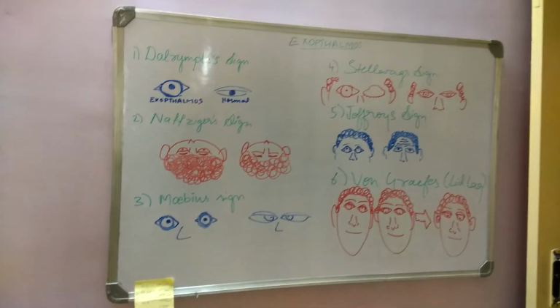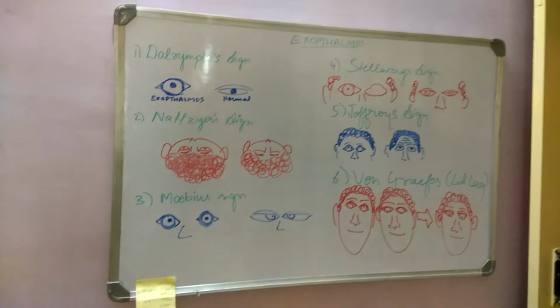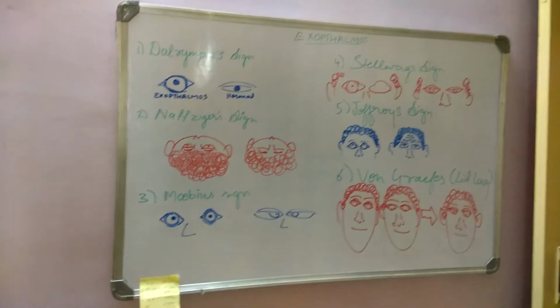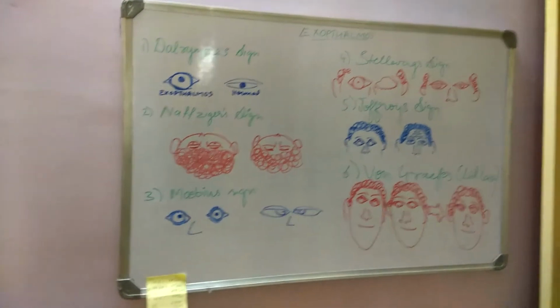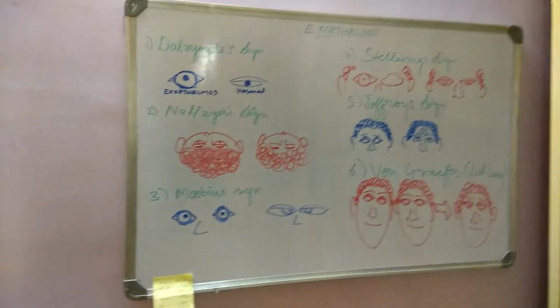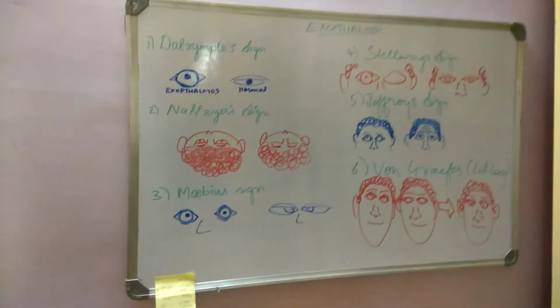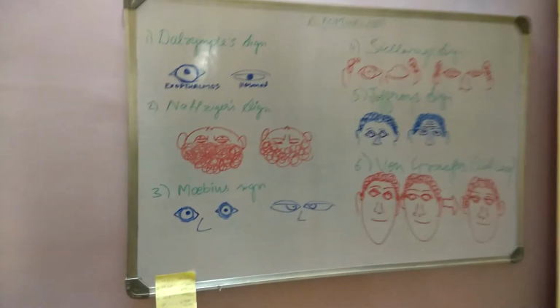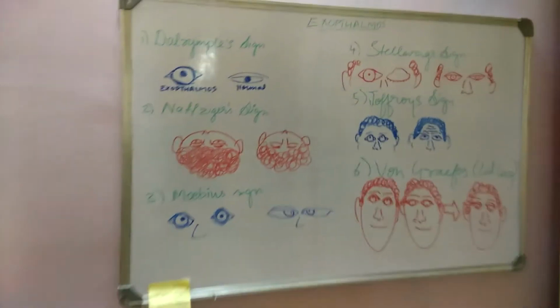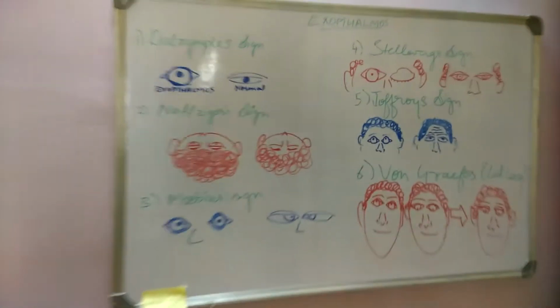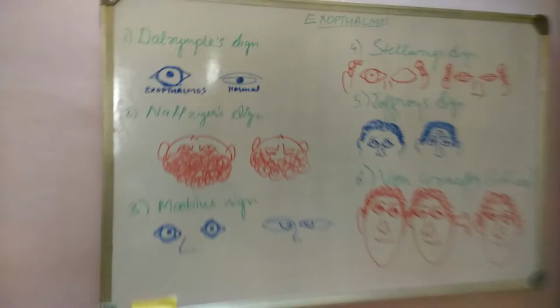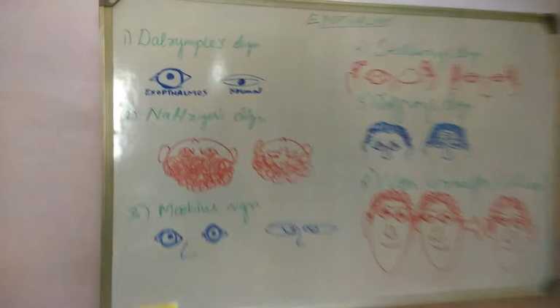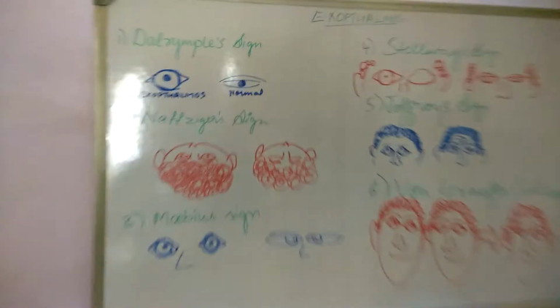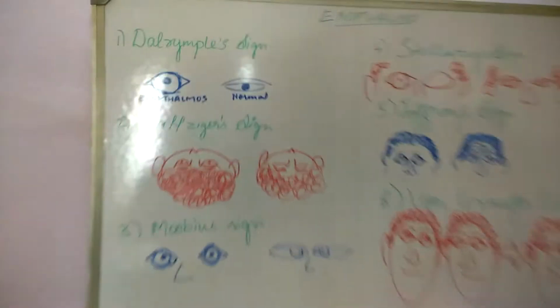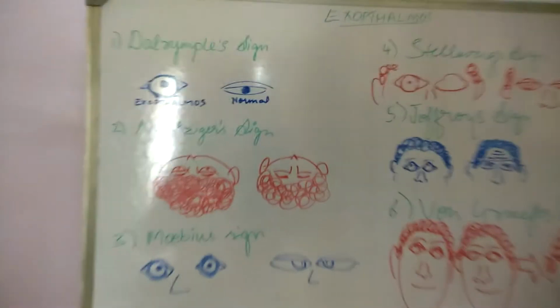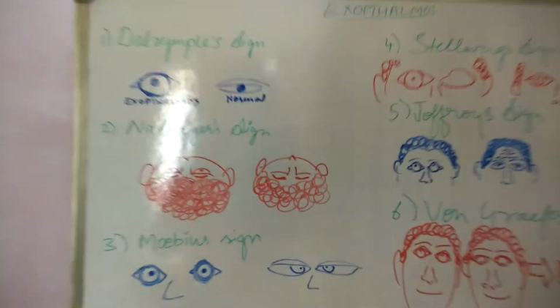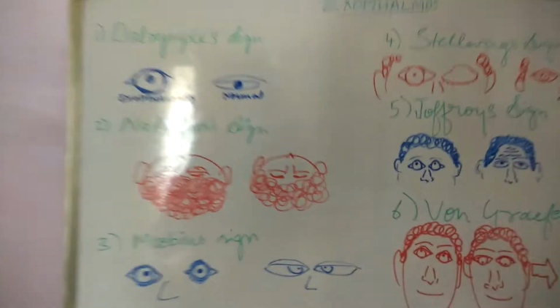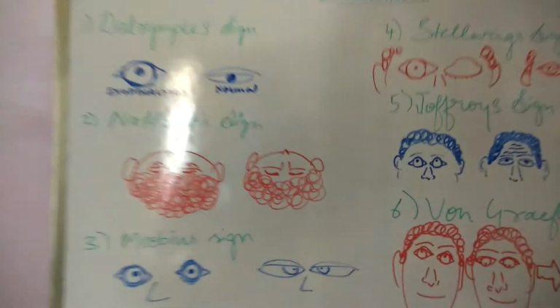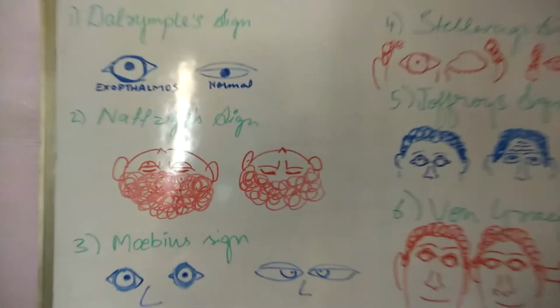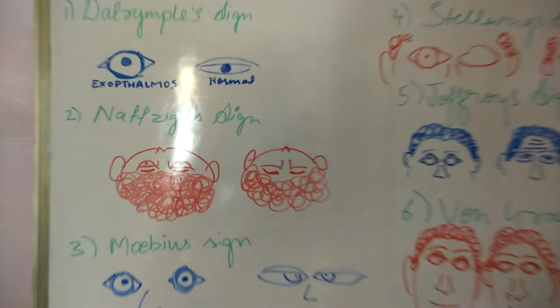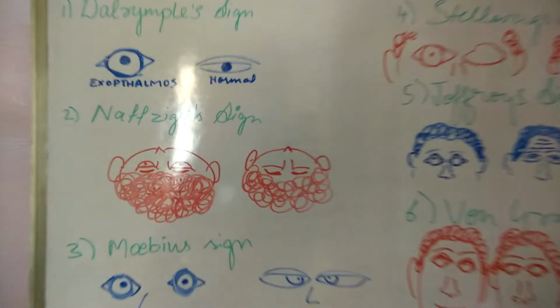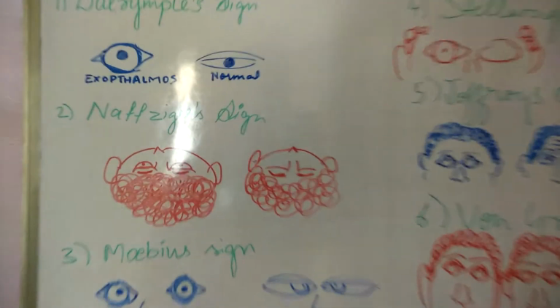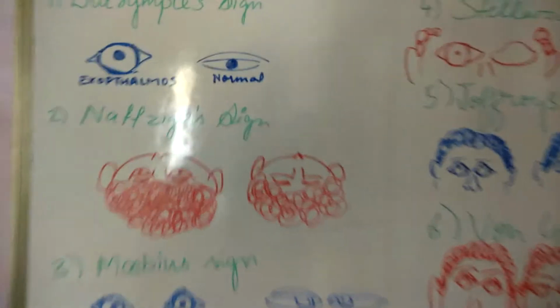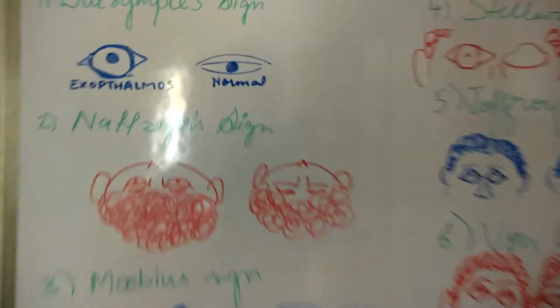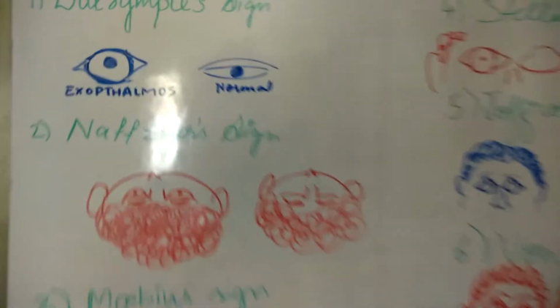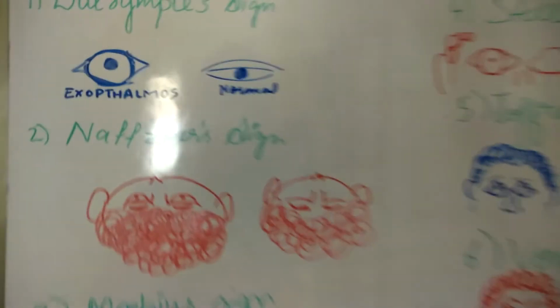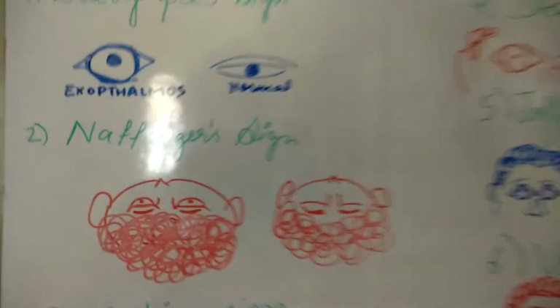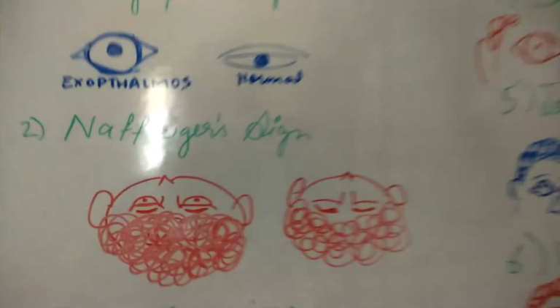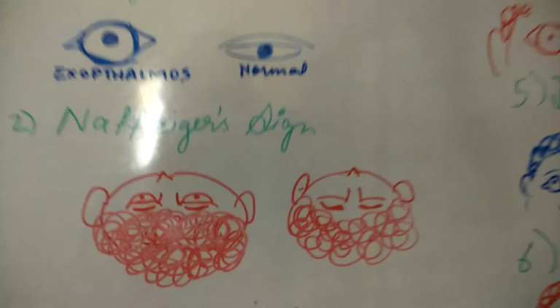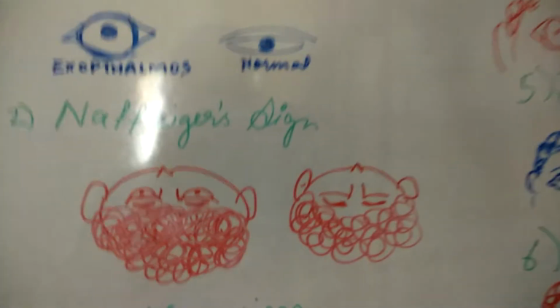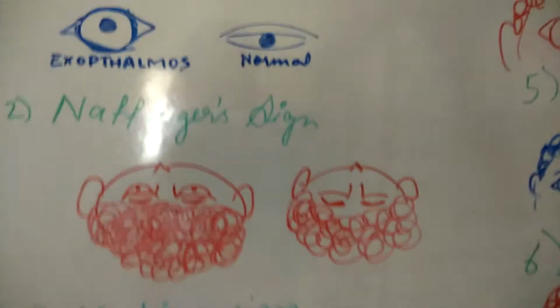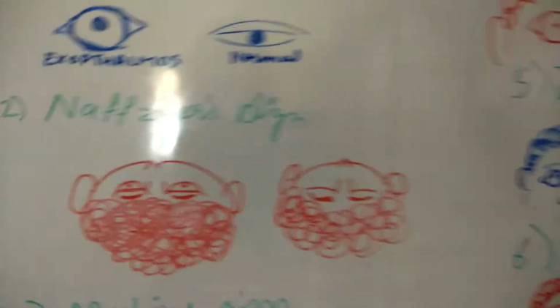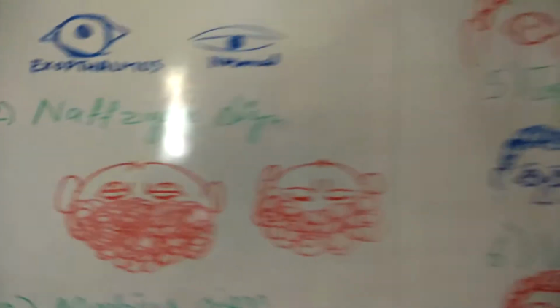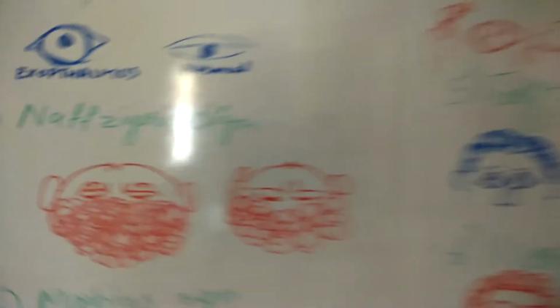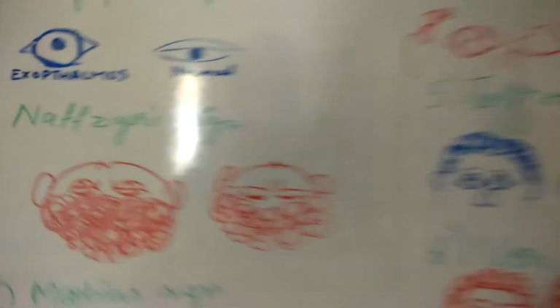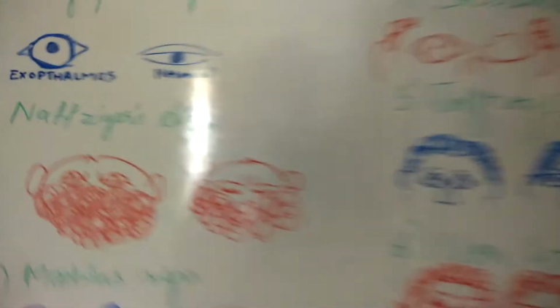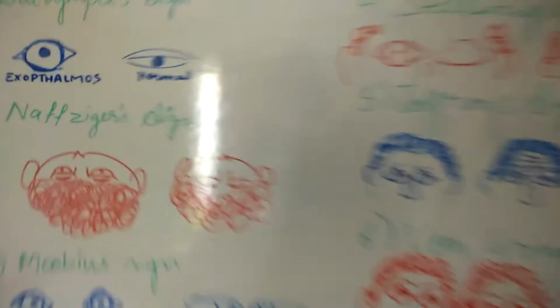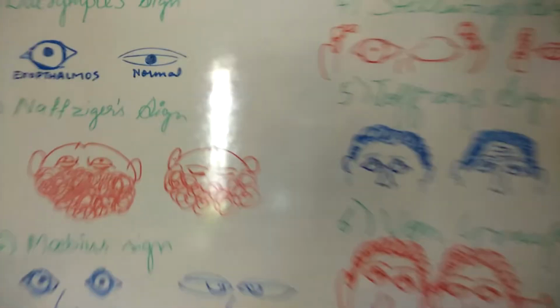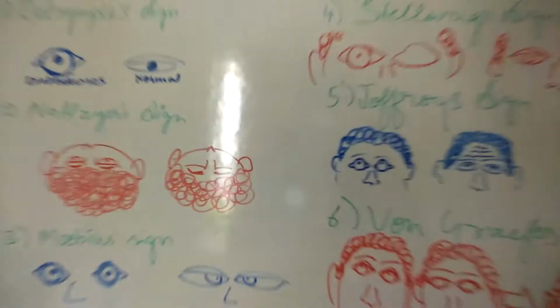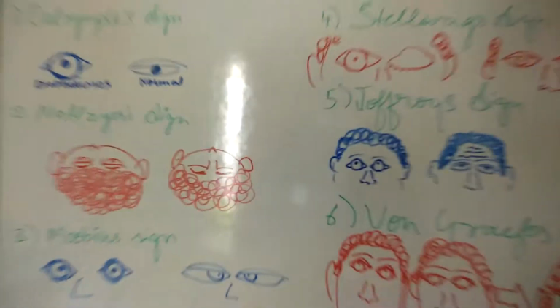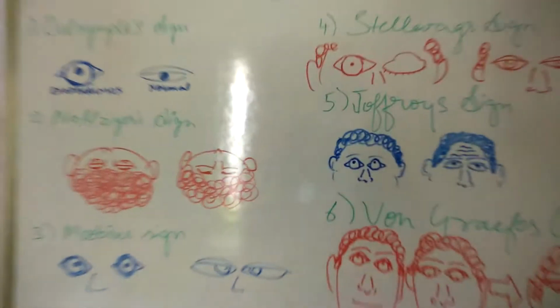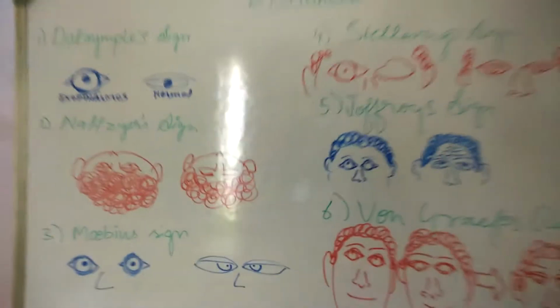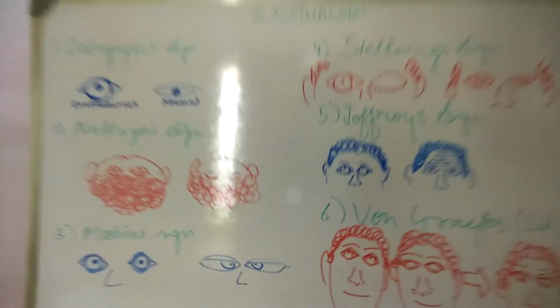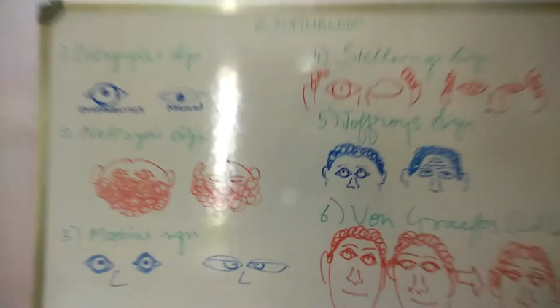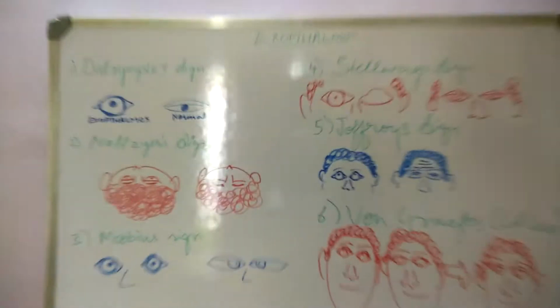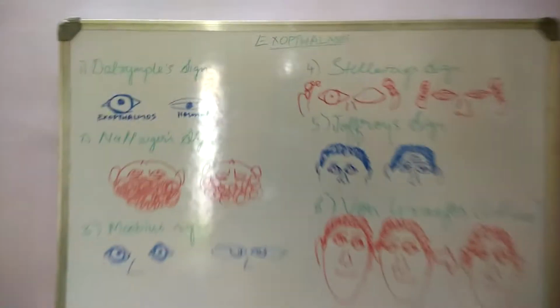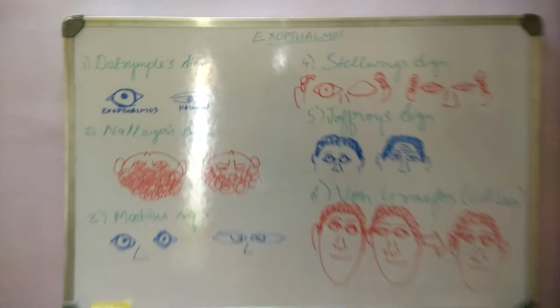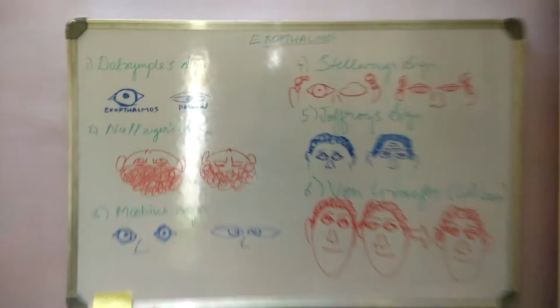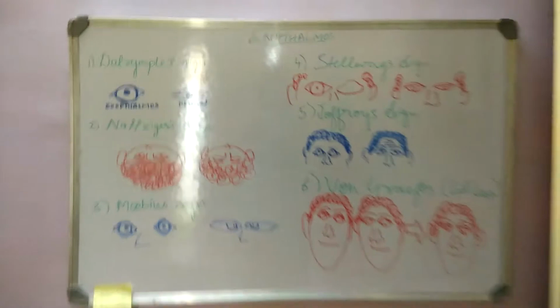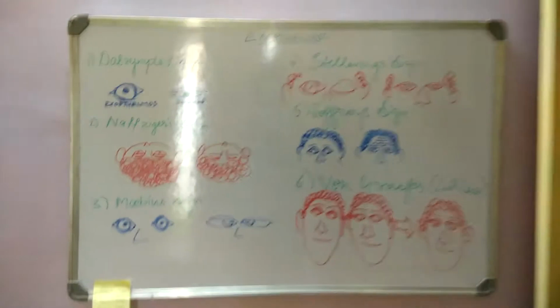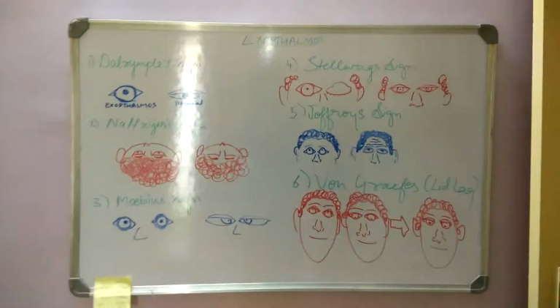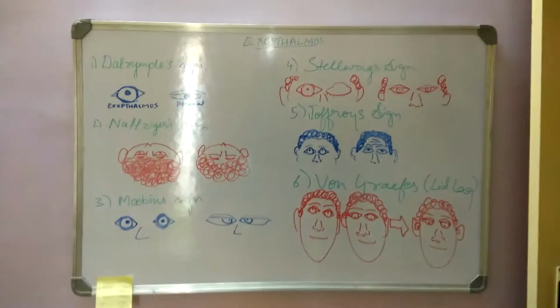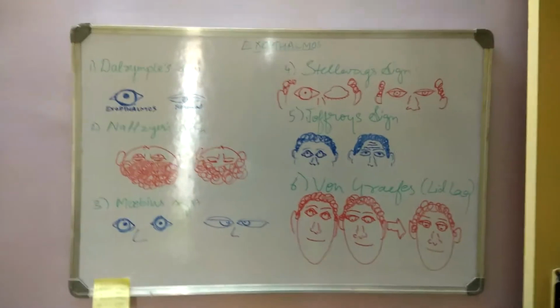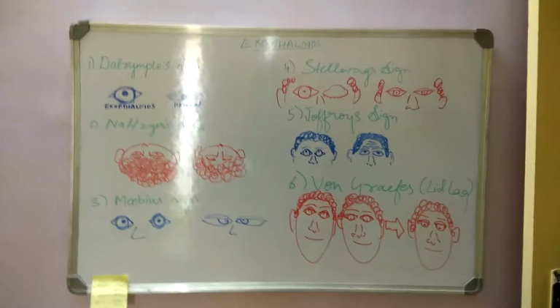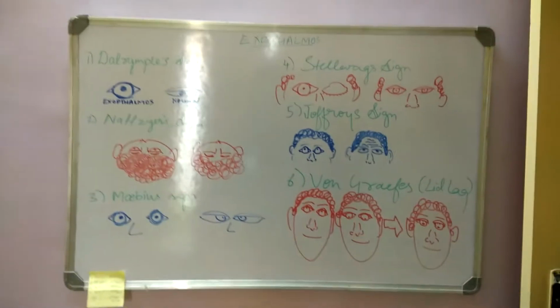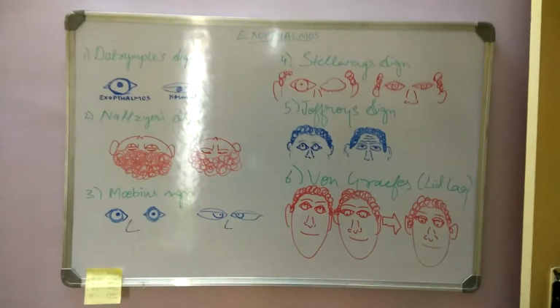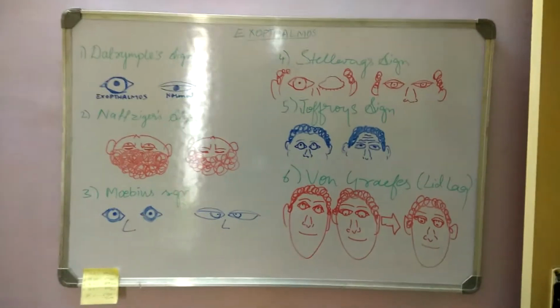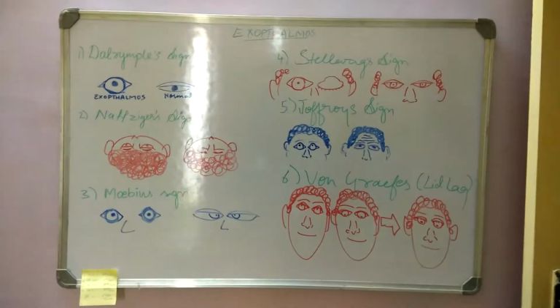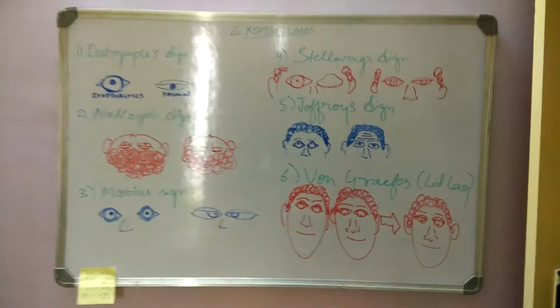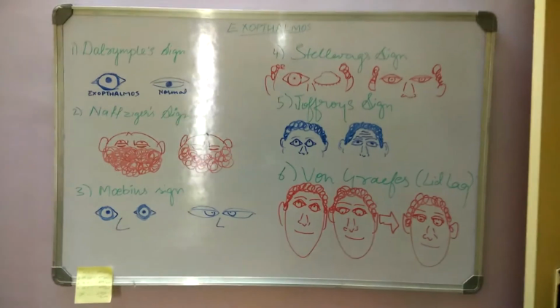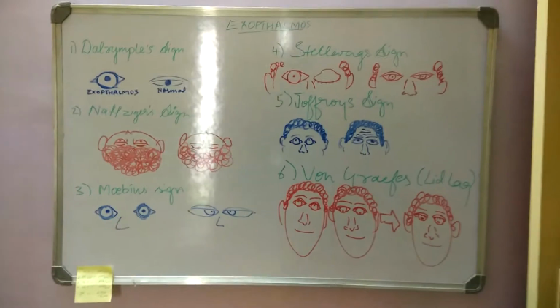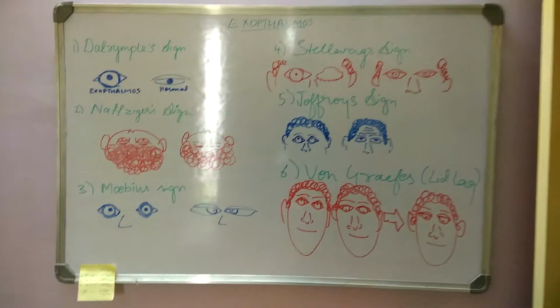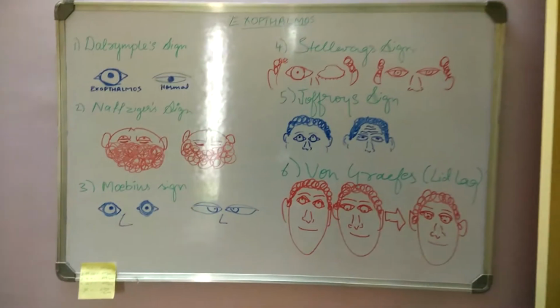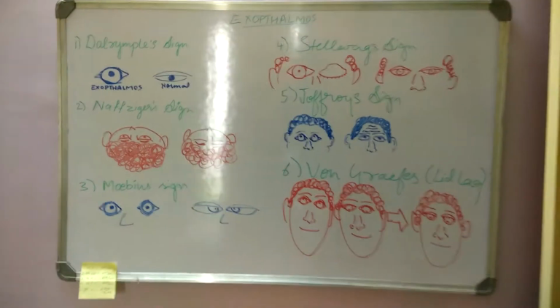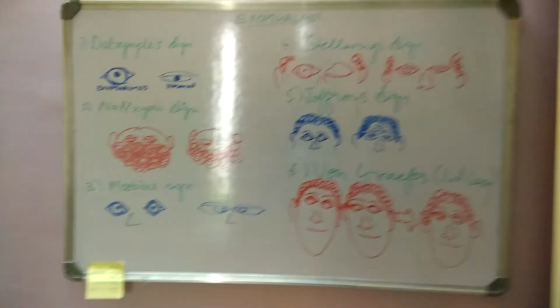Hey guys, welcome to another video by That Dentist Guy. Today we are going to be studying about the signs of exophthalmos.